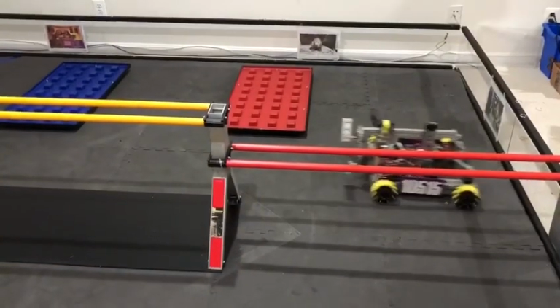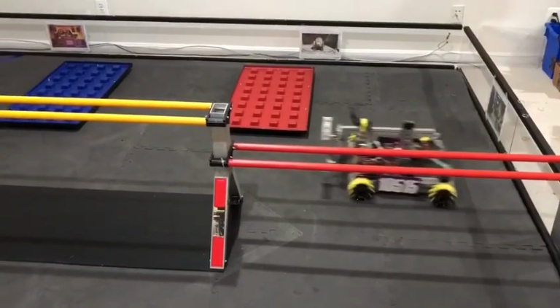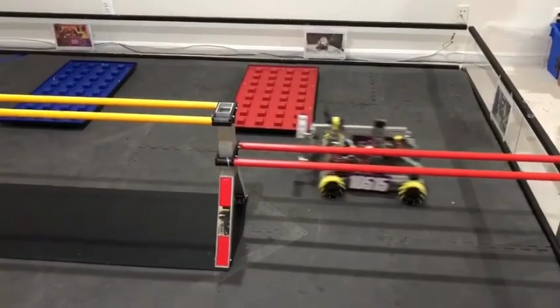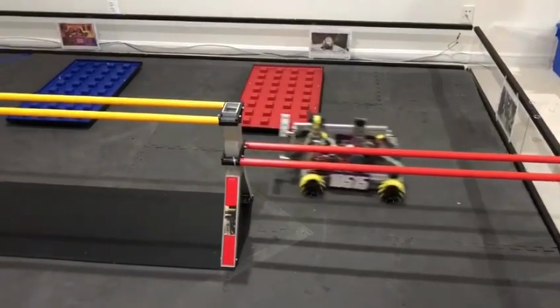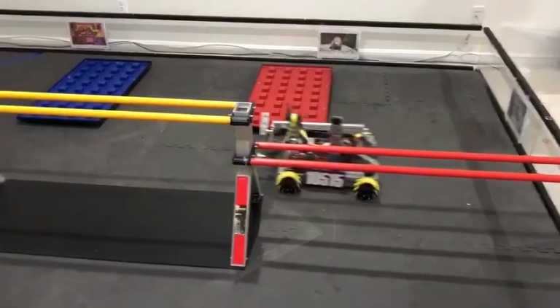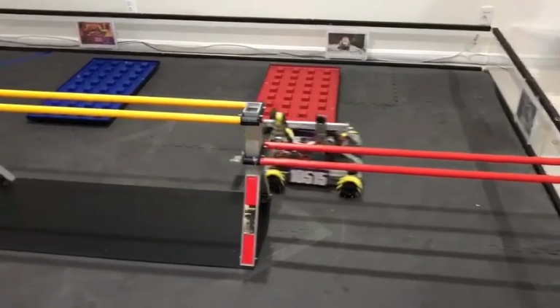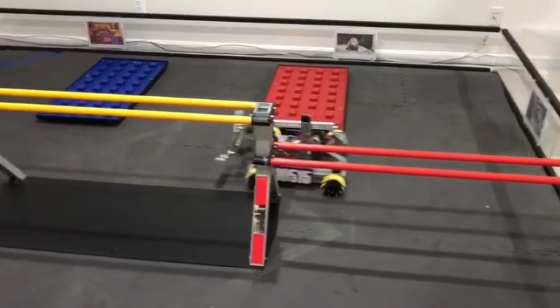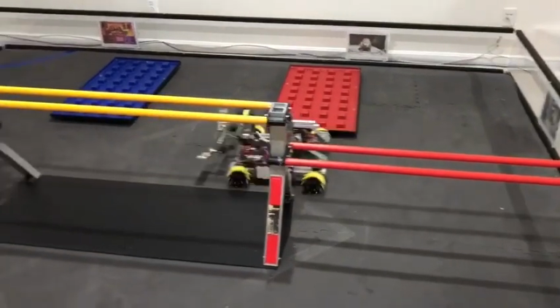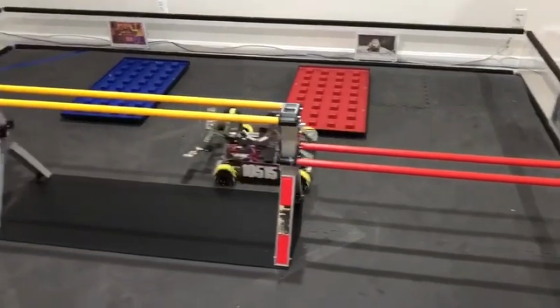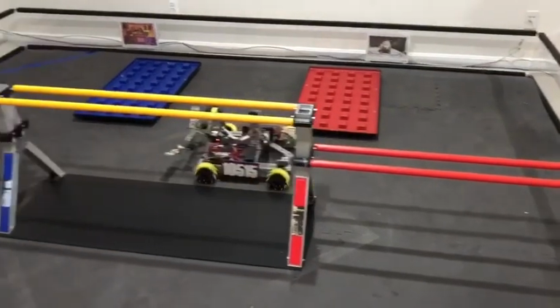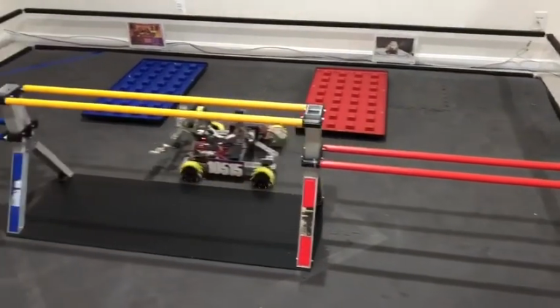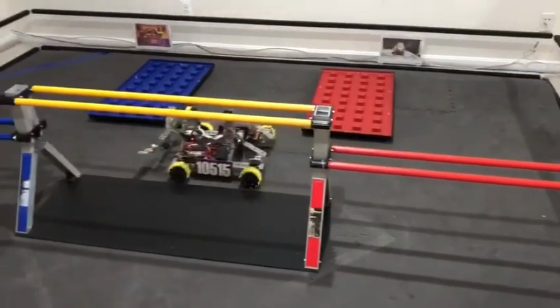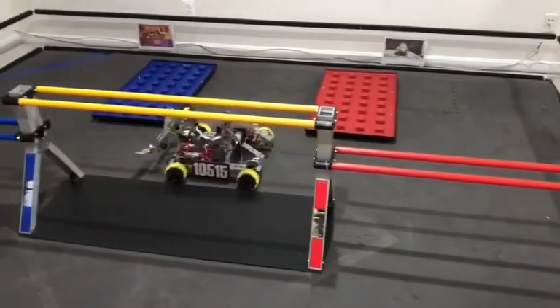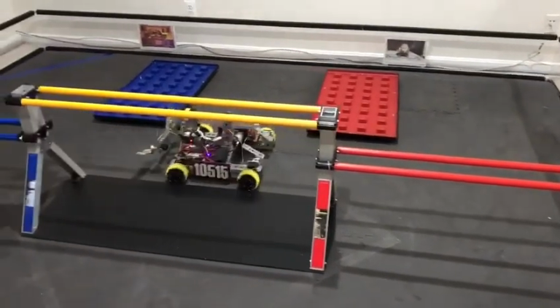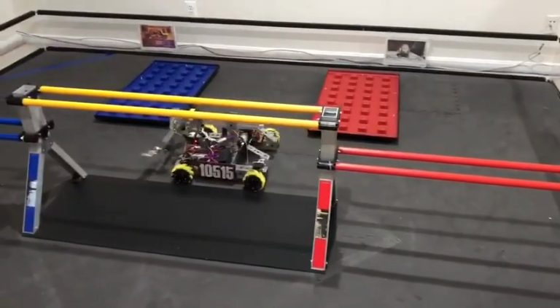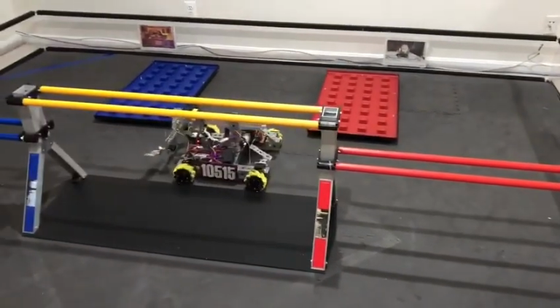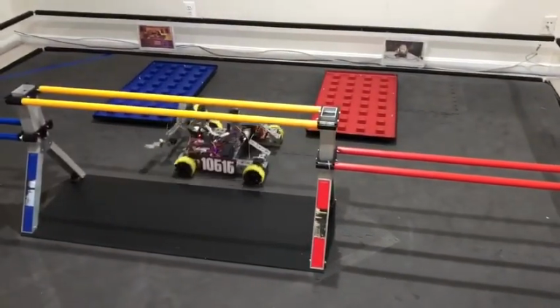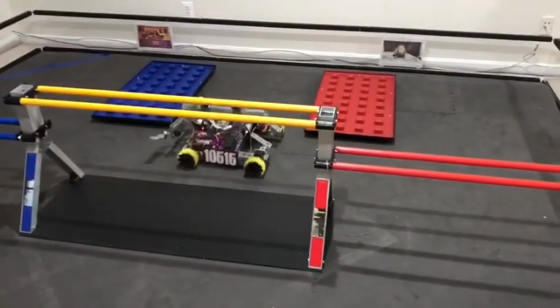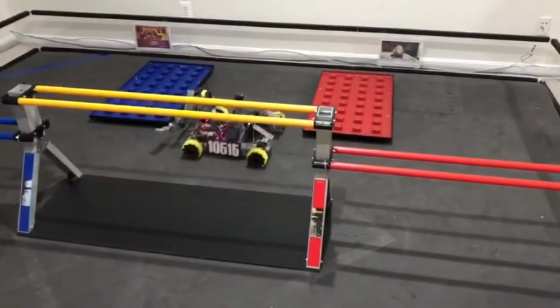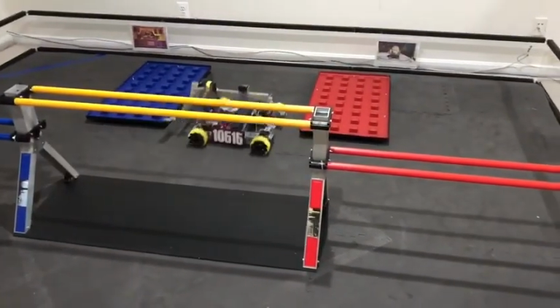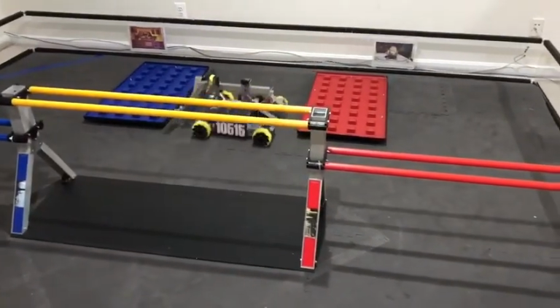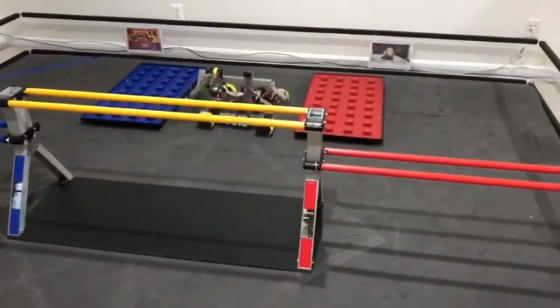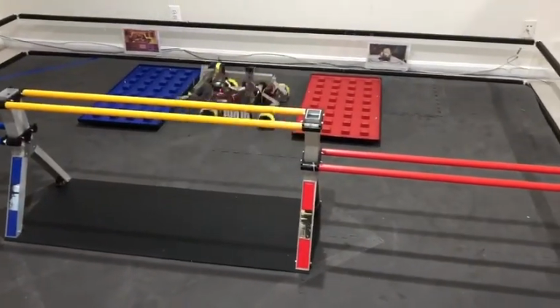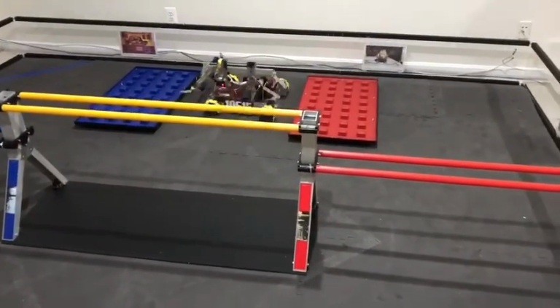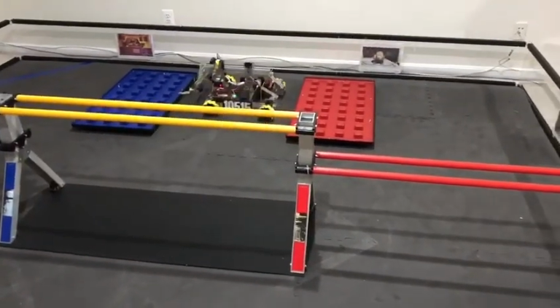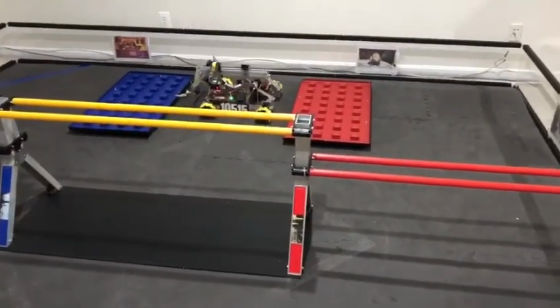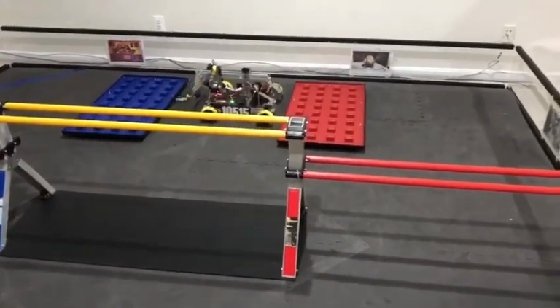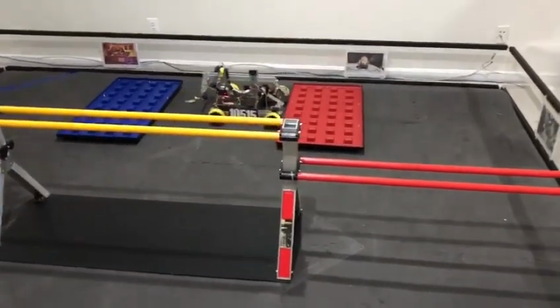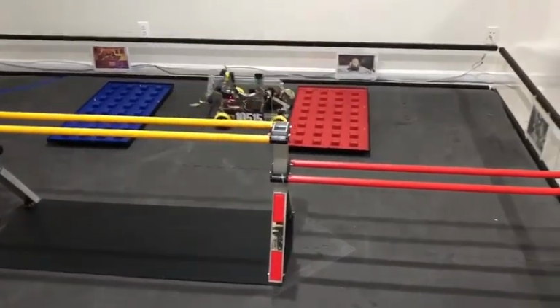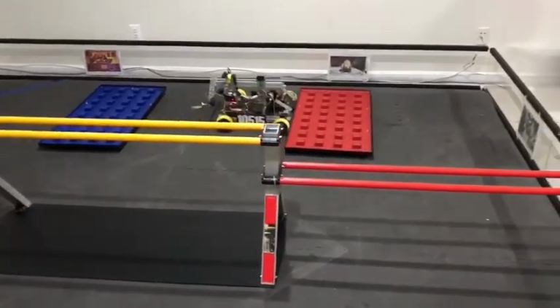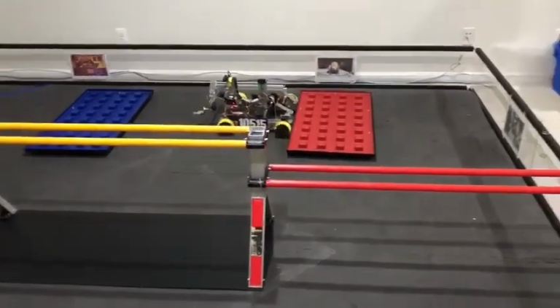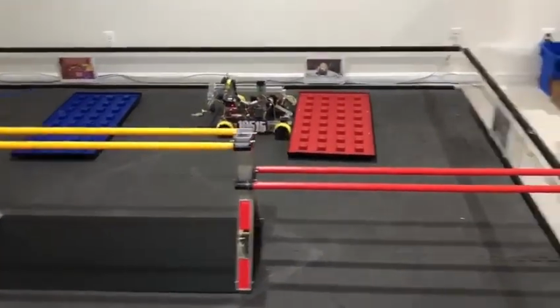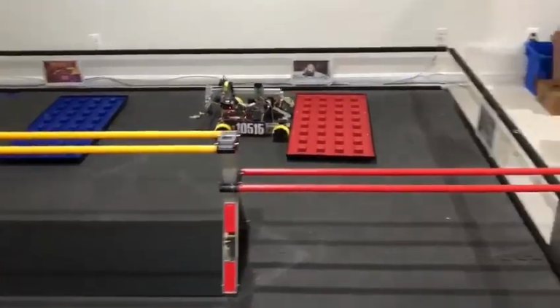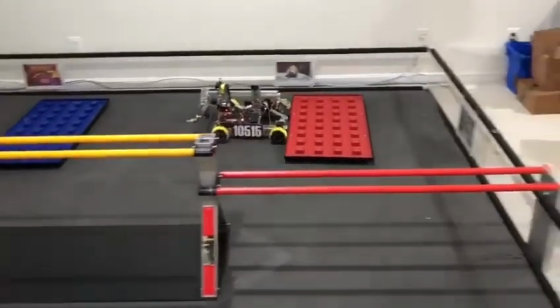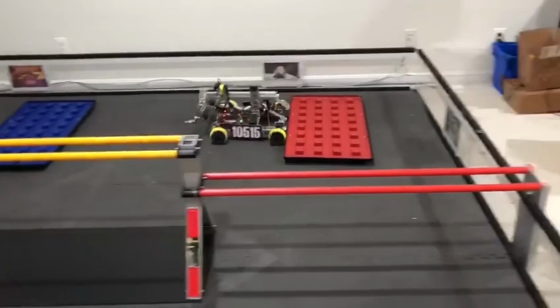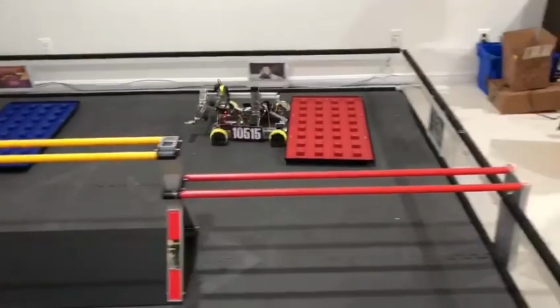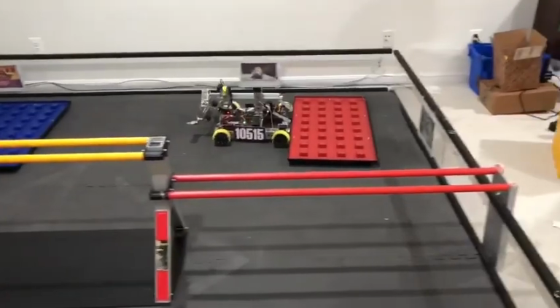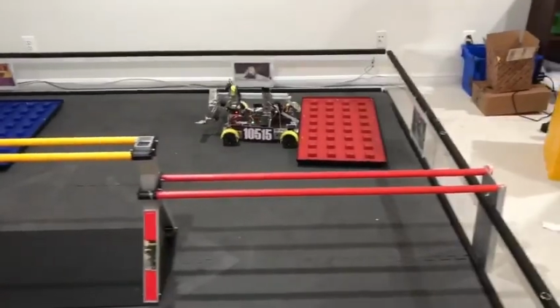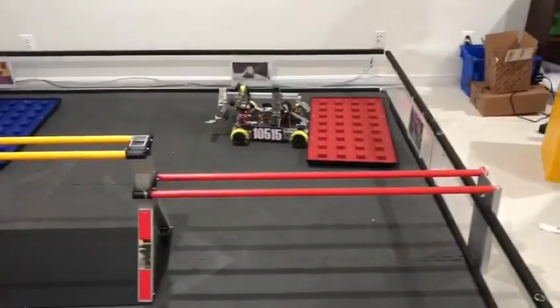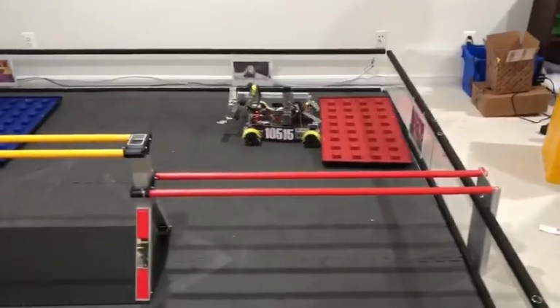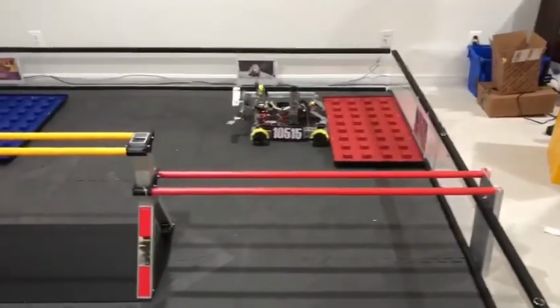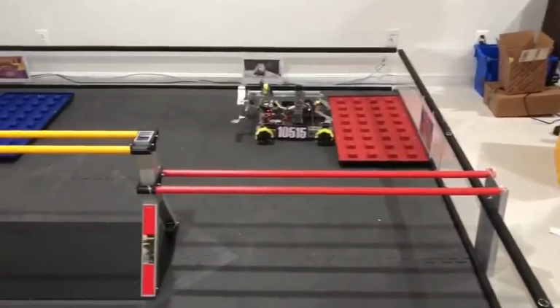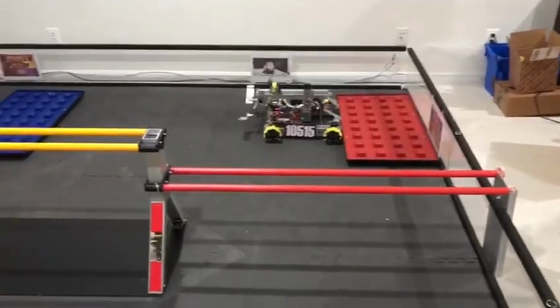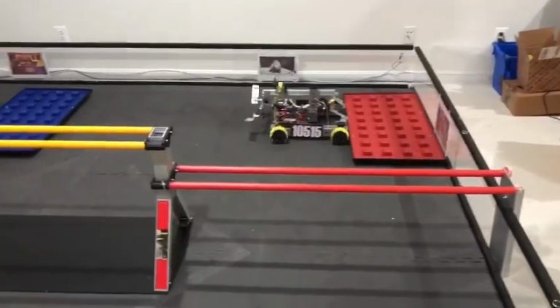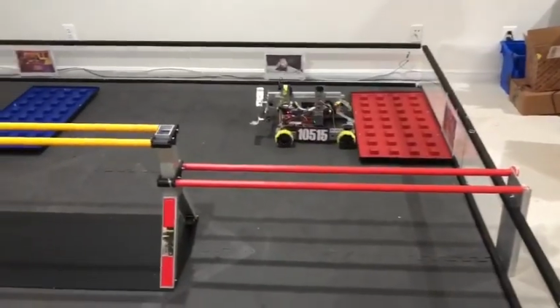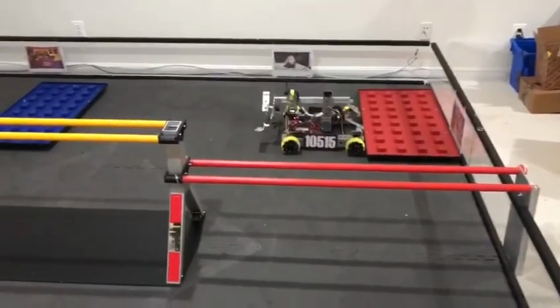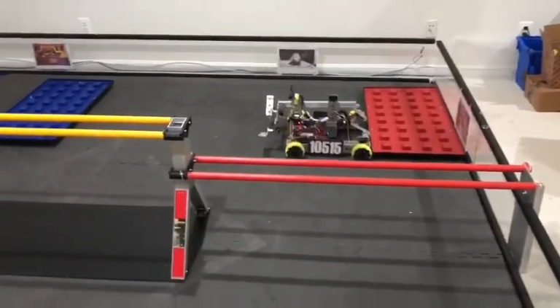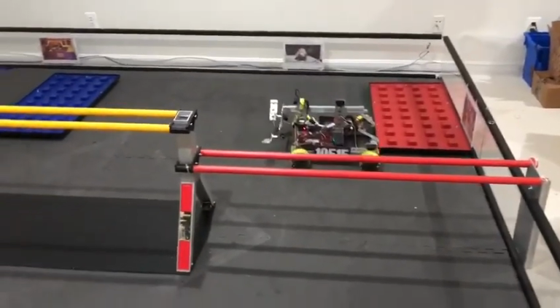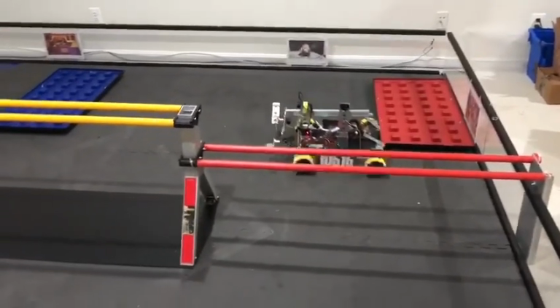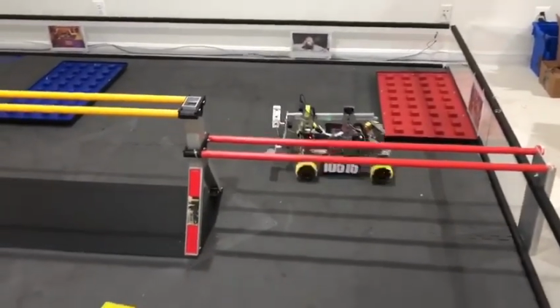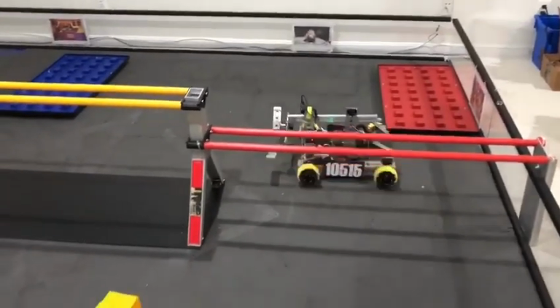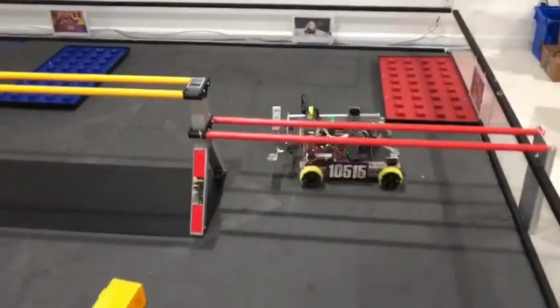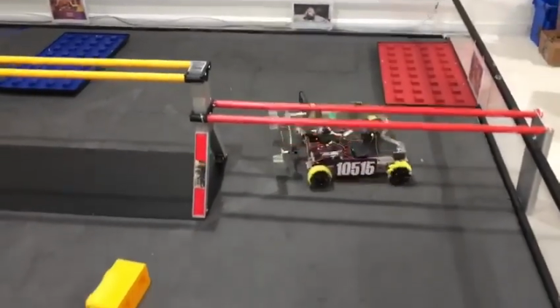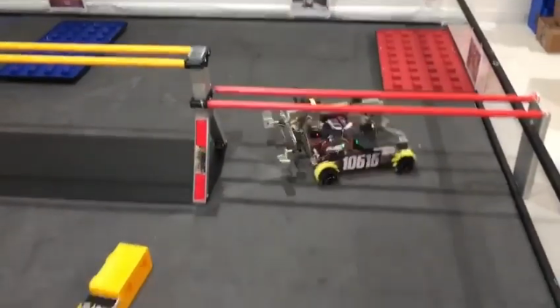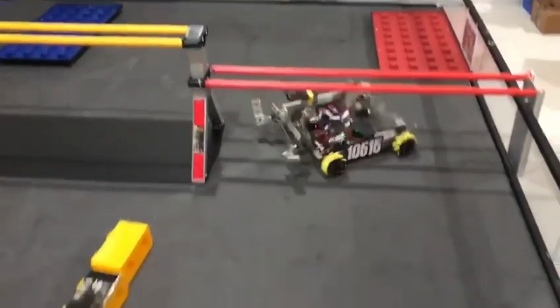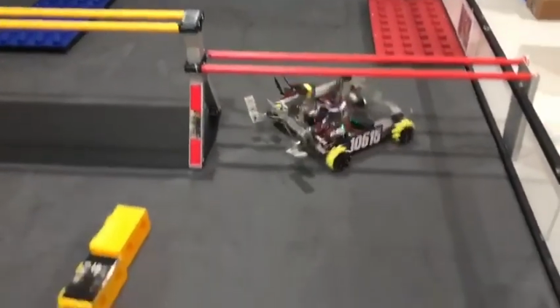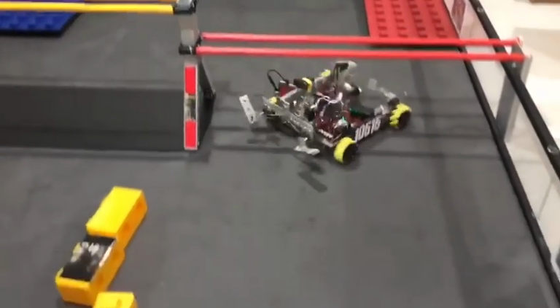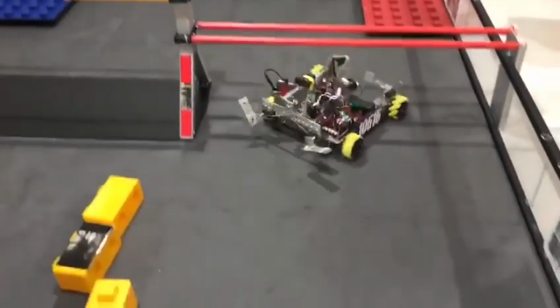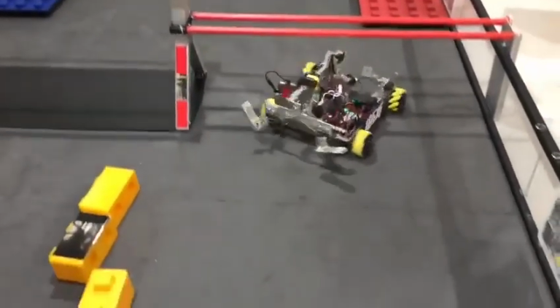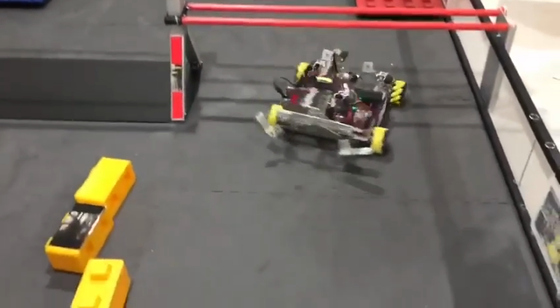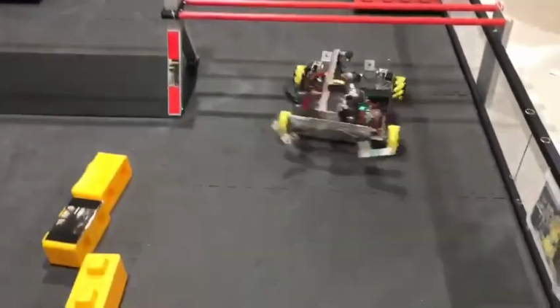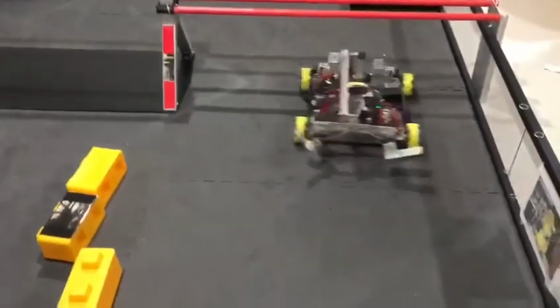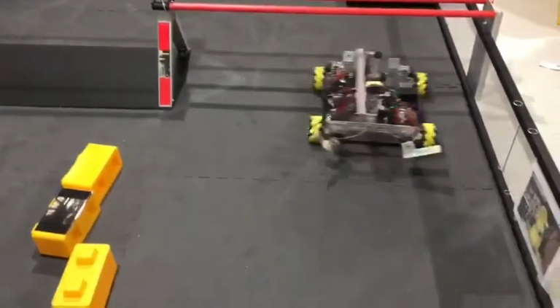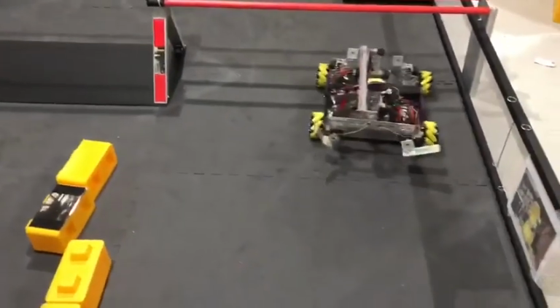This is one option for our autonomous program, where the robot will reposition the foundation into the building site and park in the building zone with the skystone.